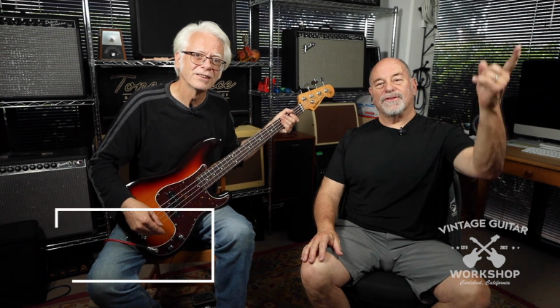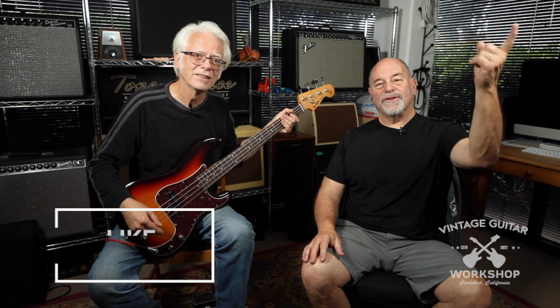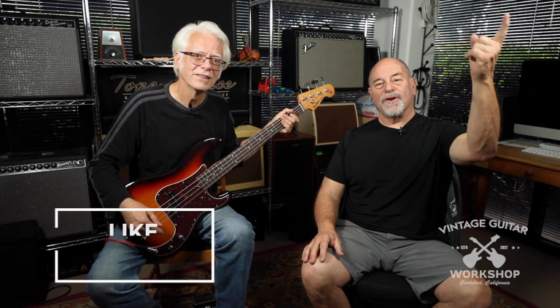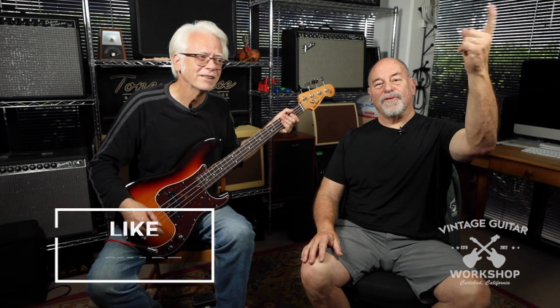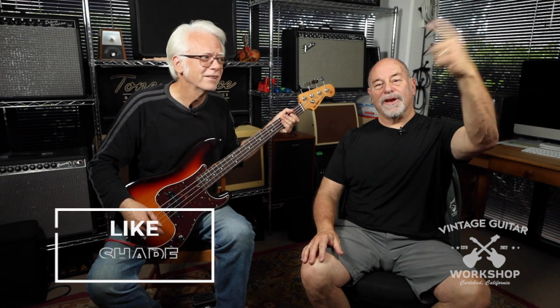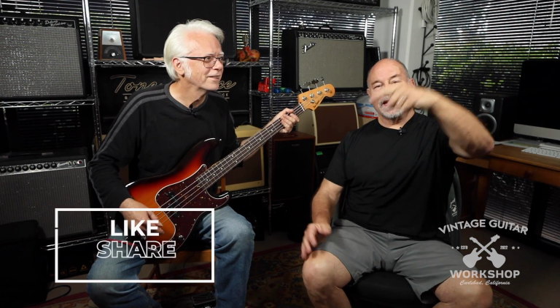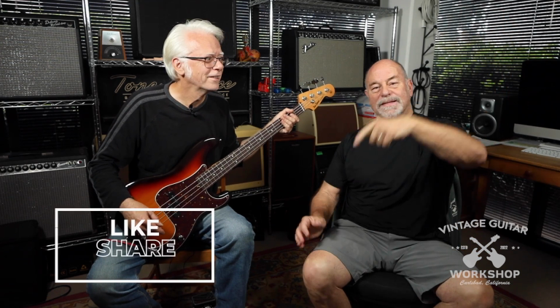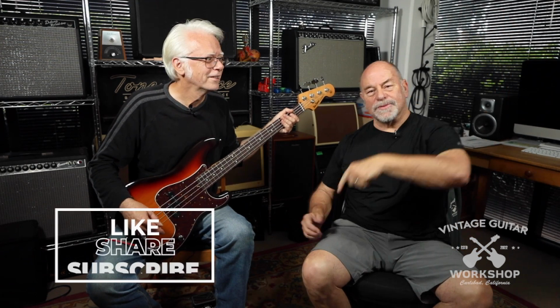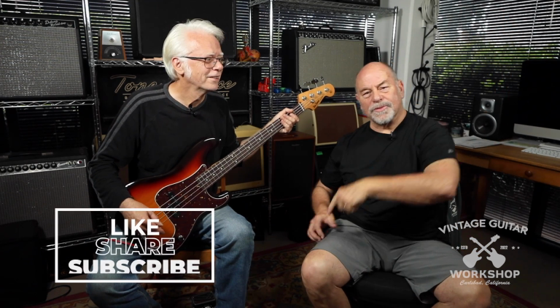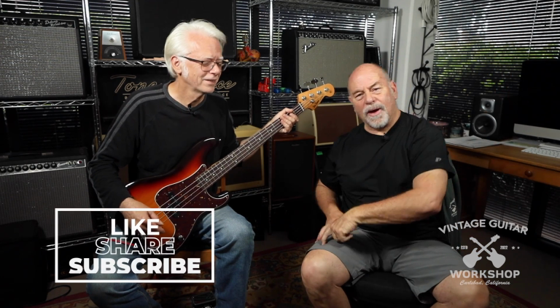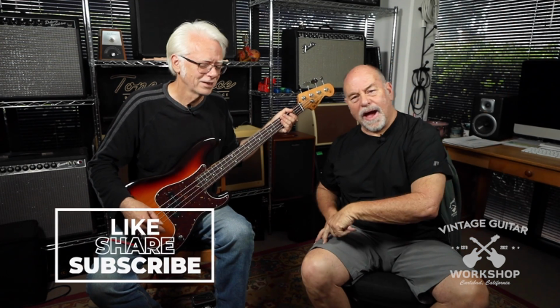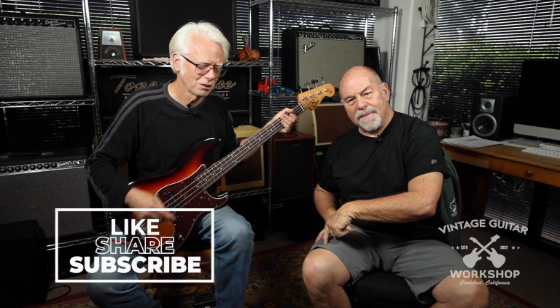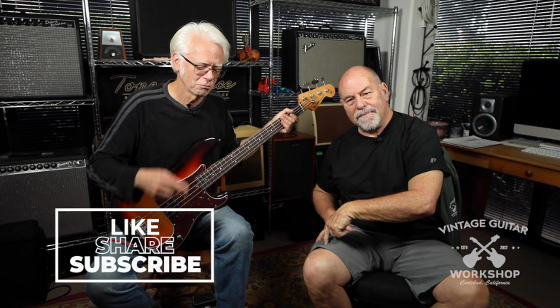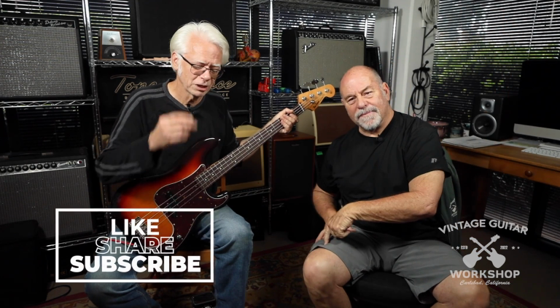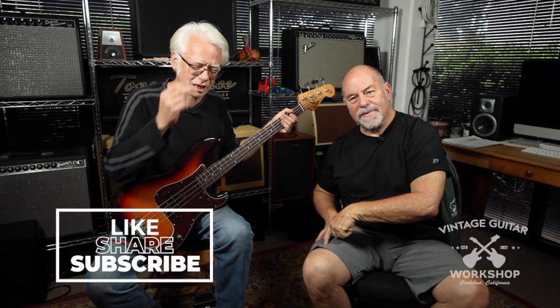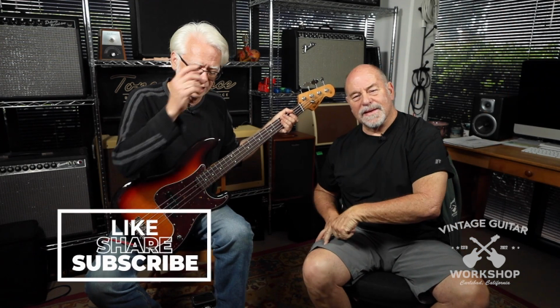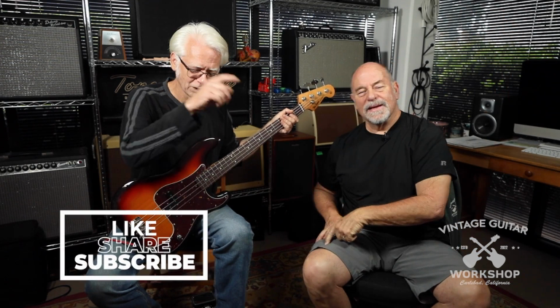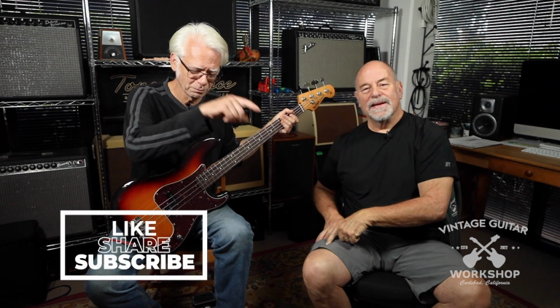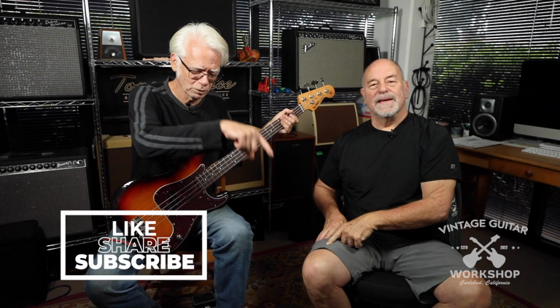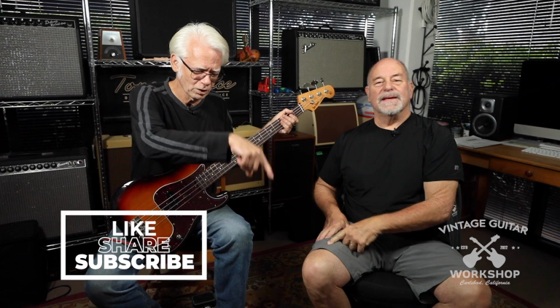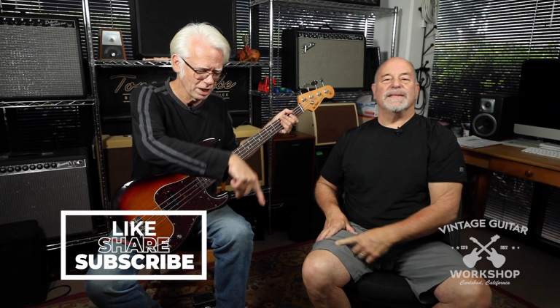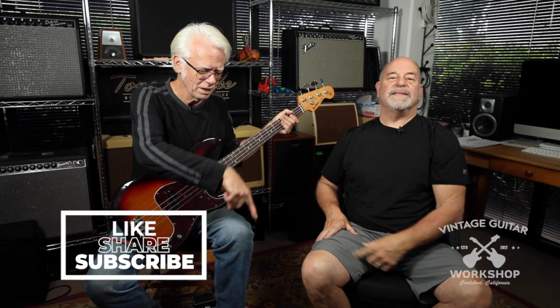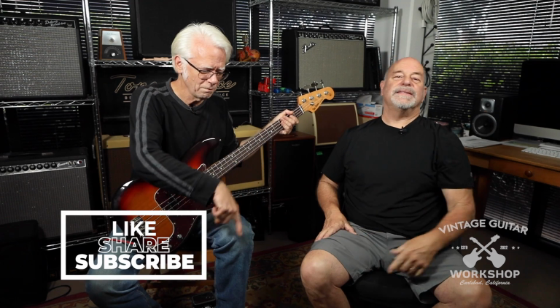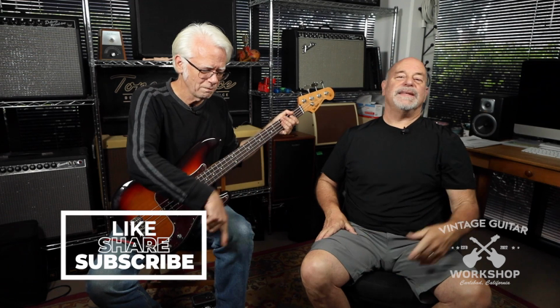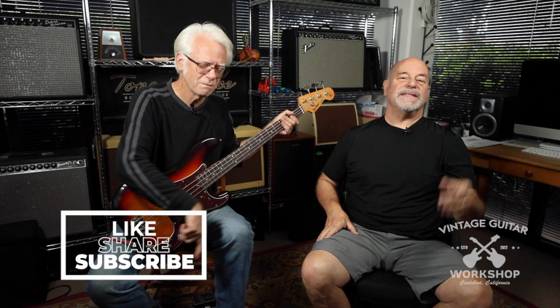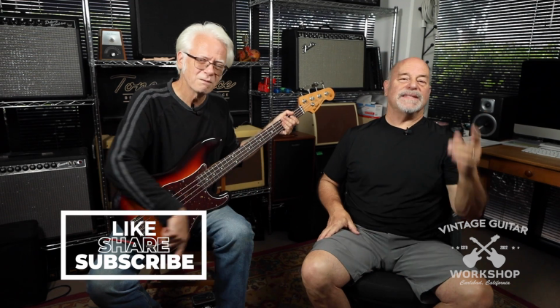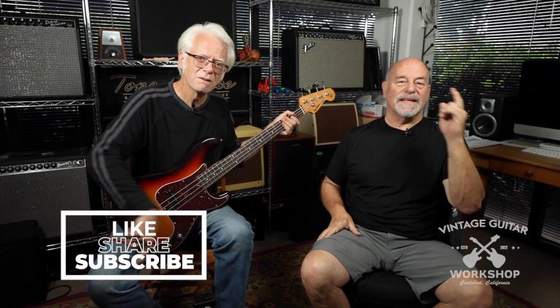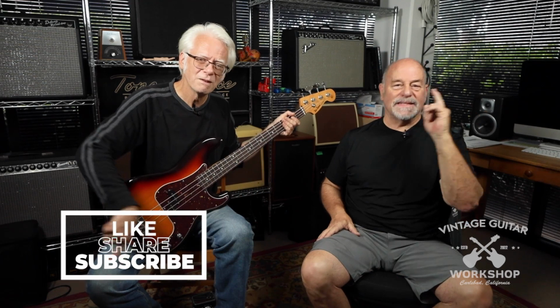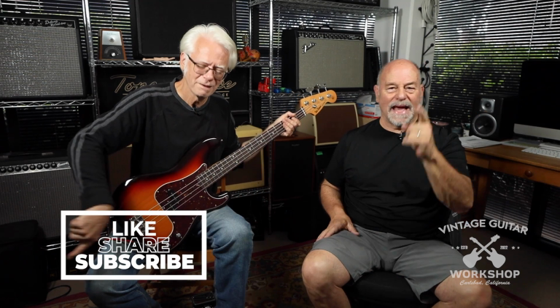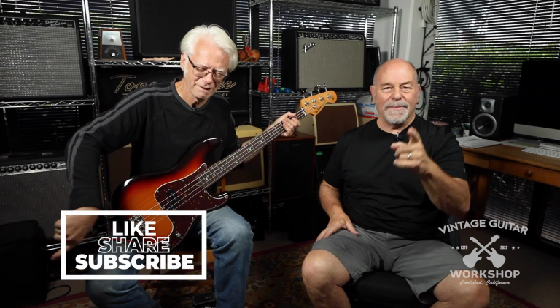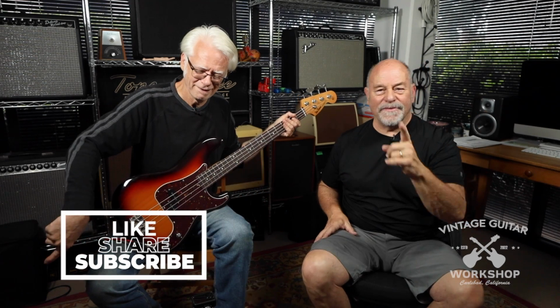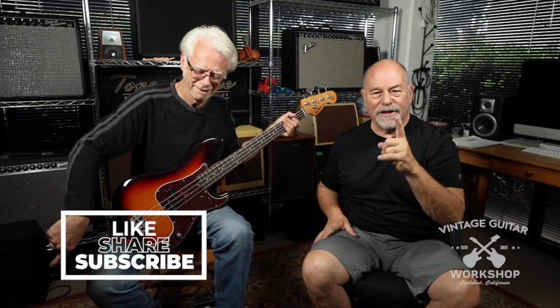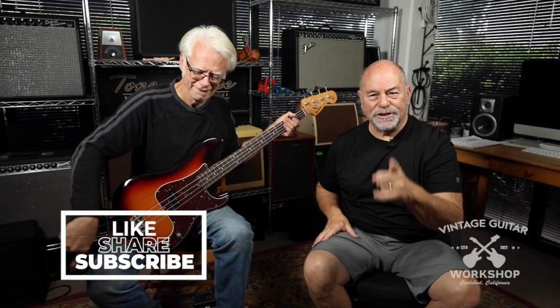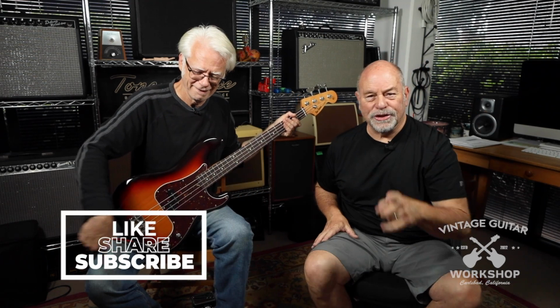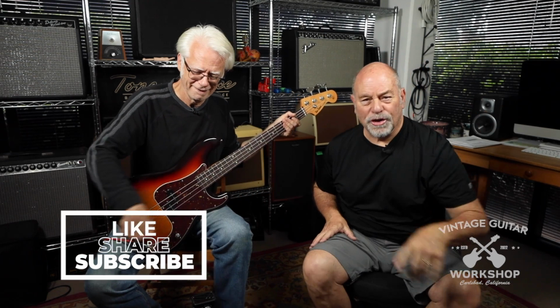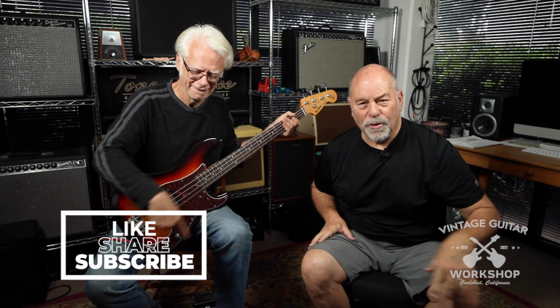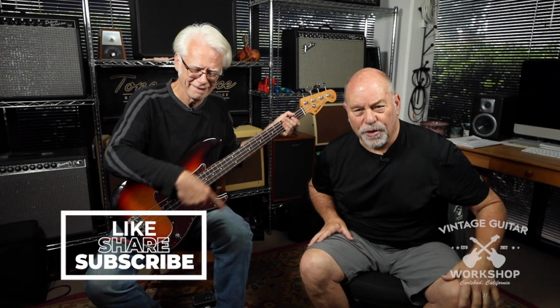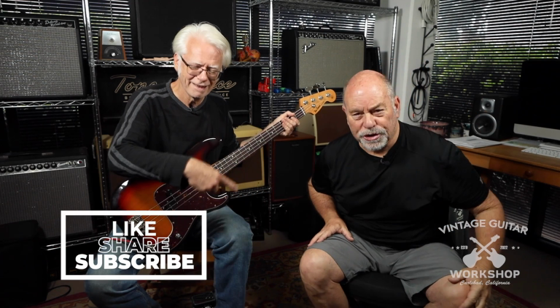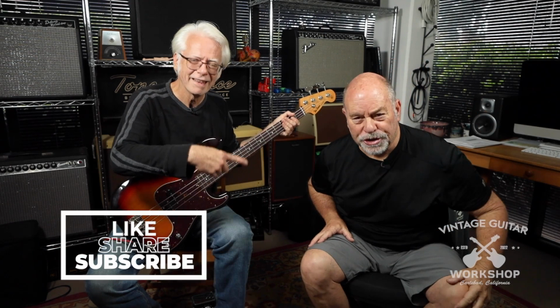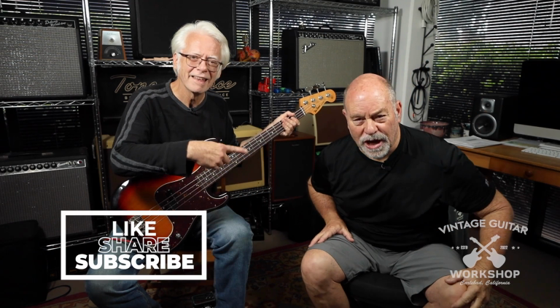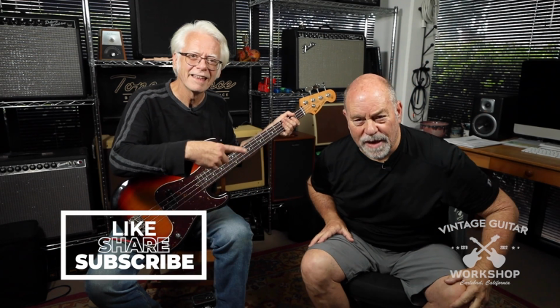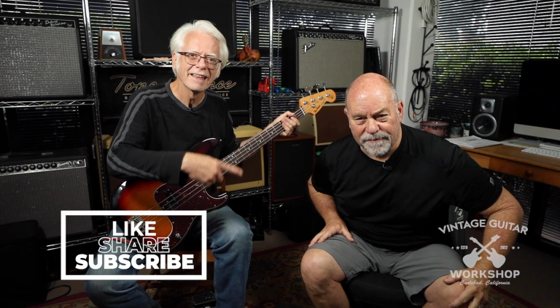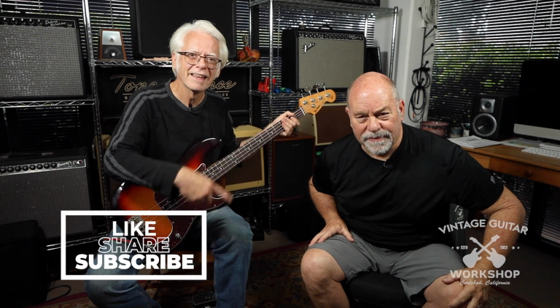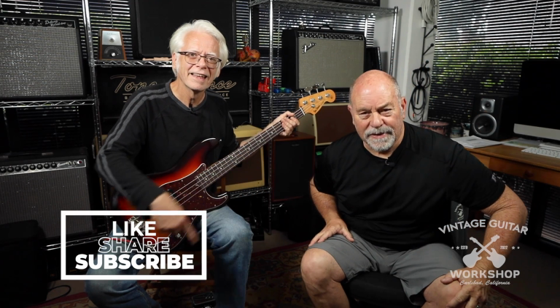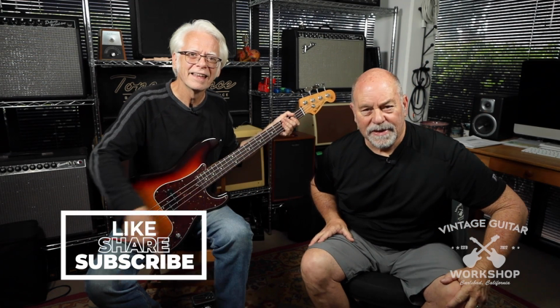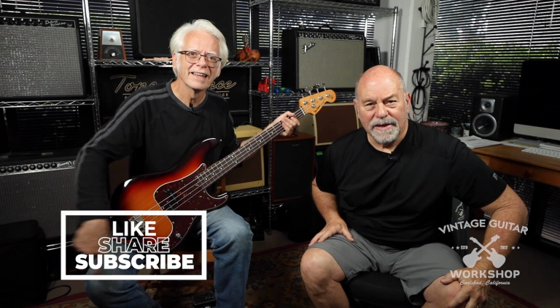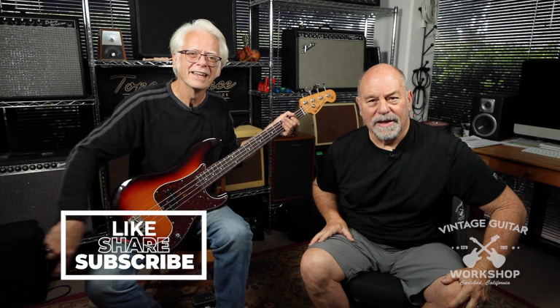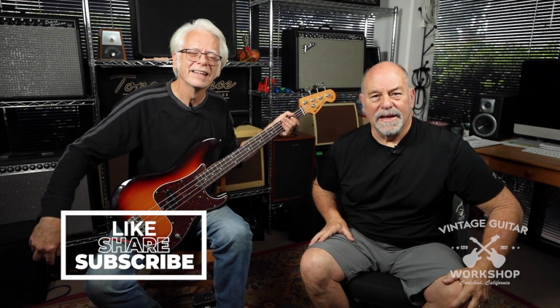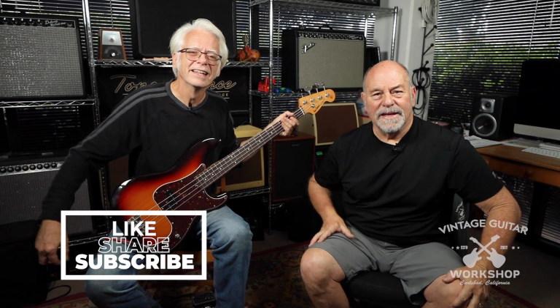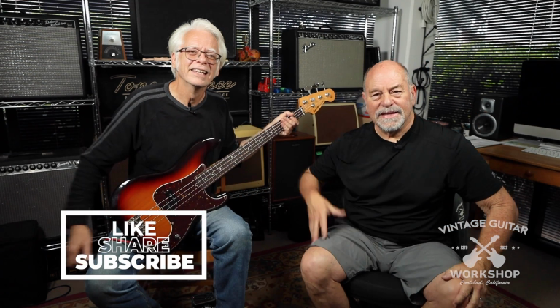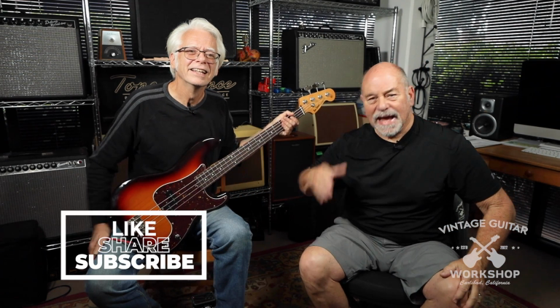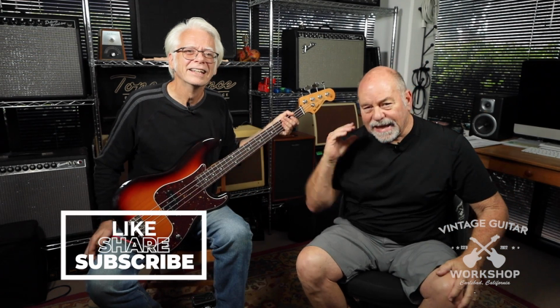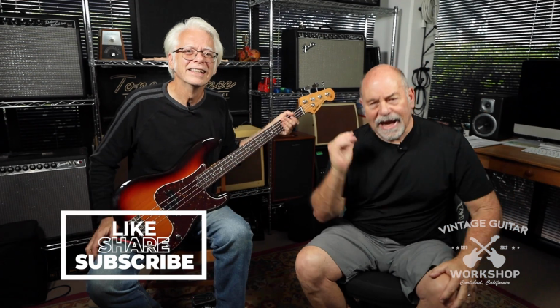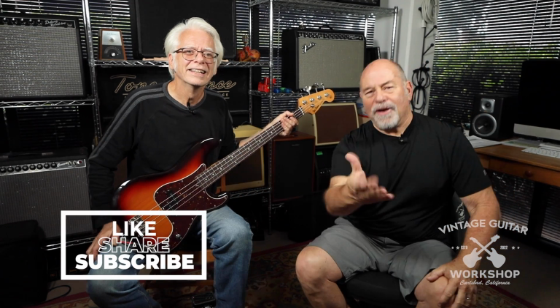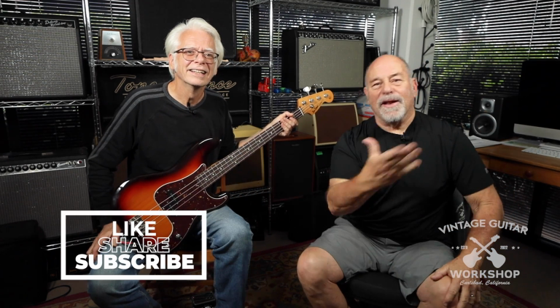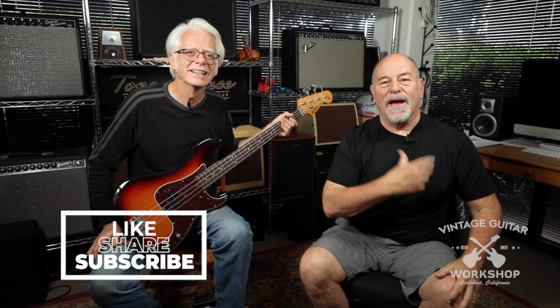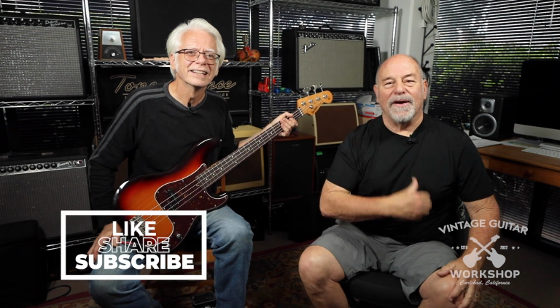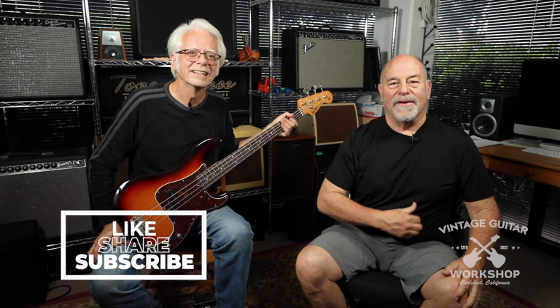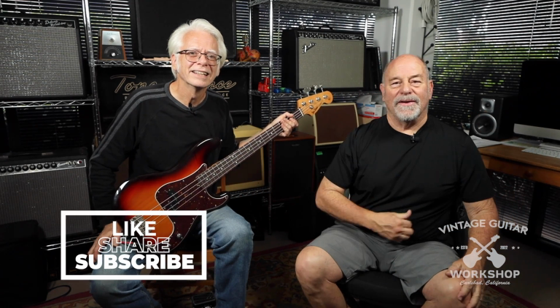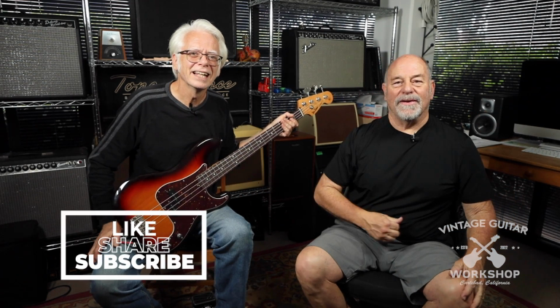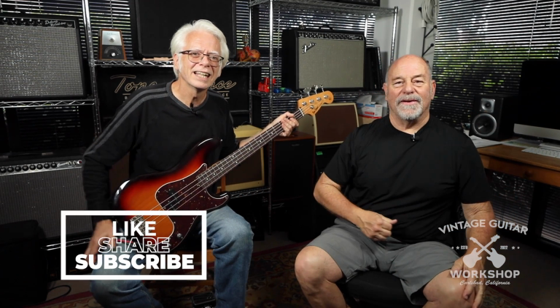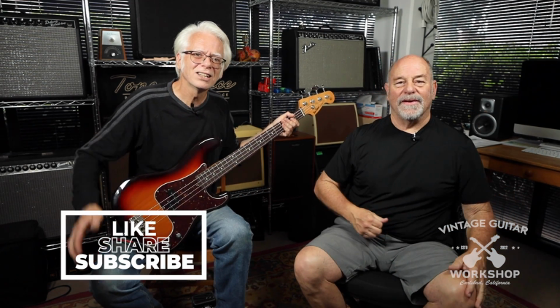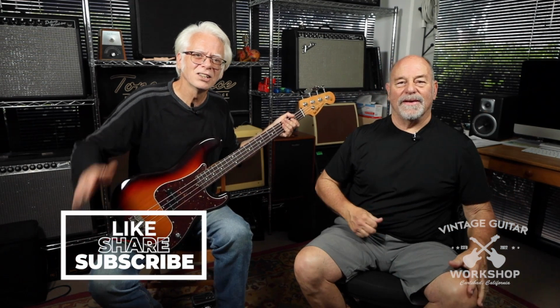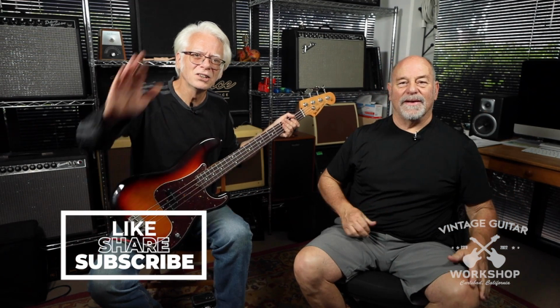Don't forget to subscribe. See us next time at Vintage Guitar Workshop. Take care now. Thank you.